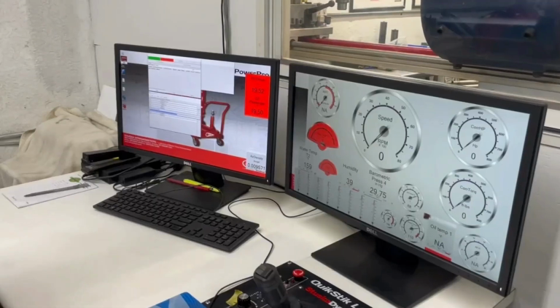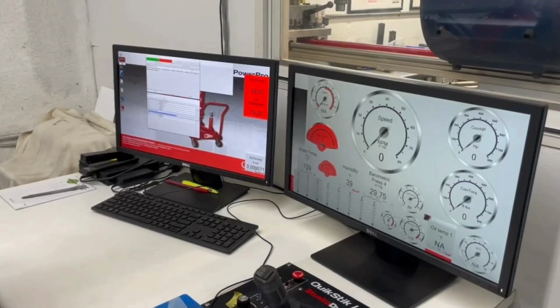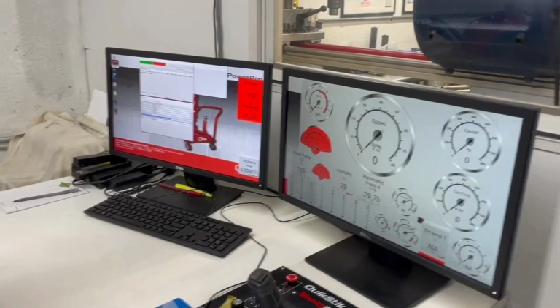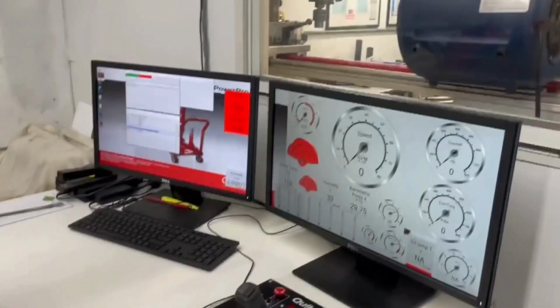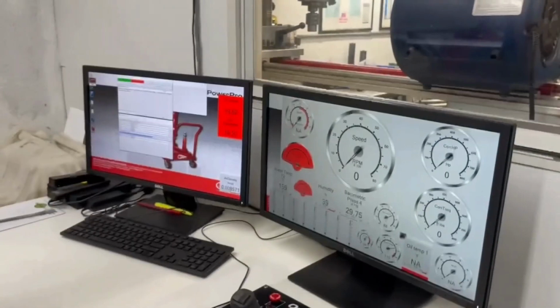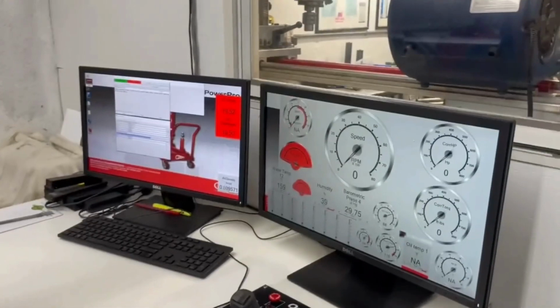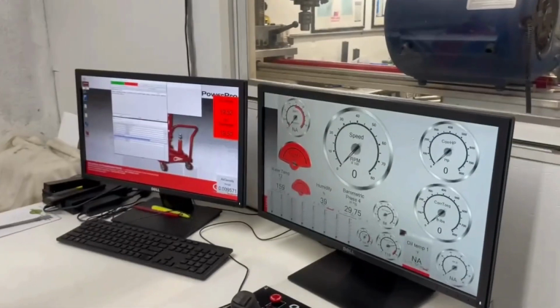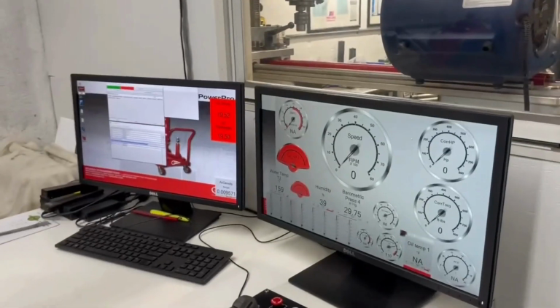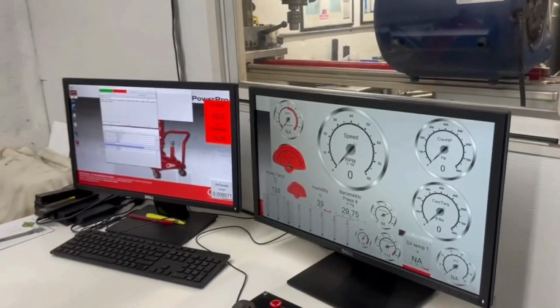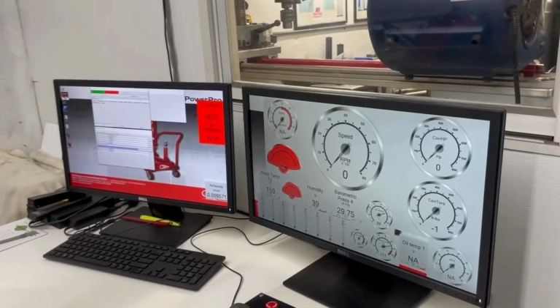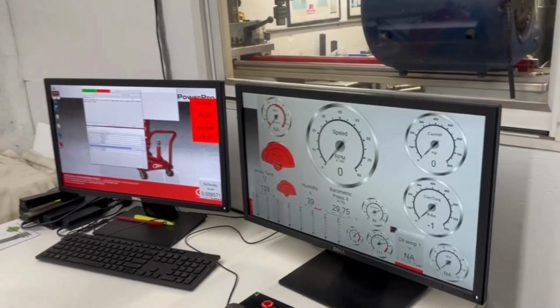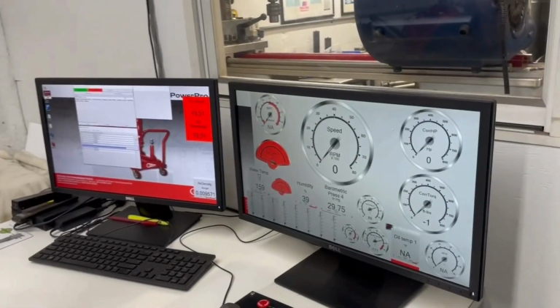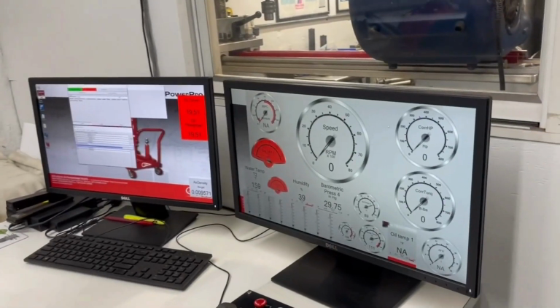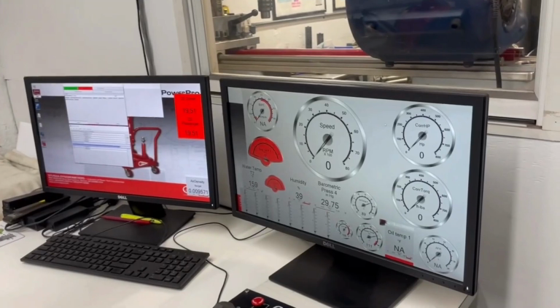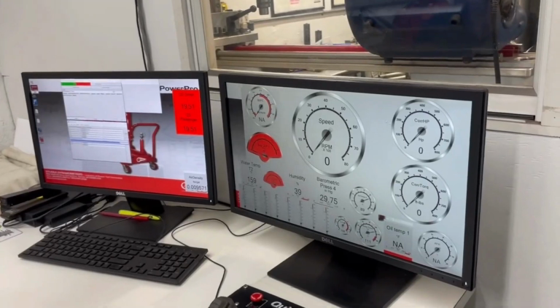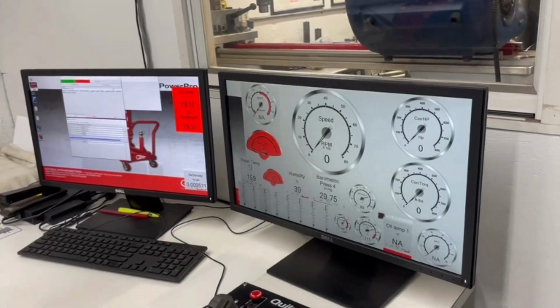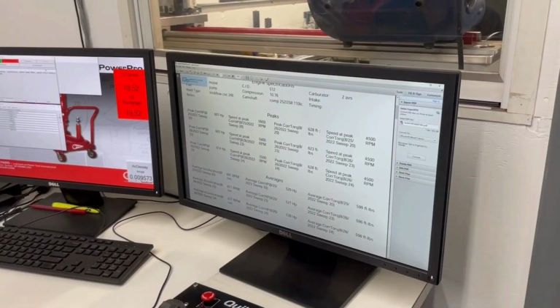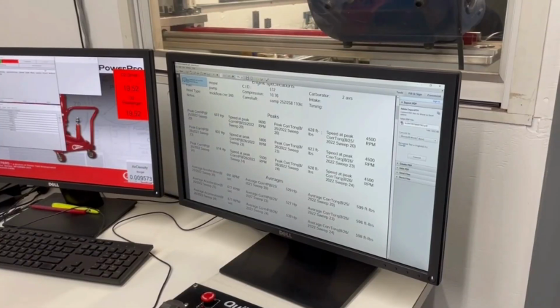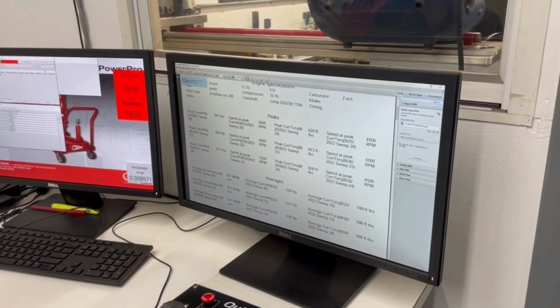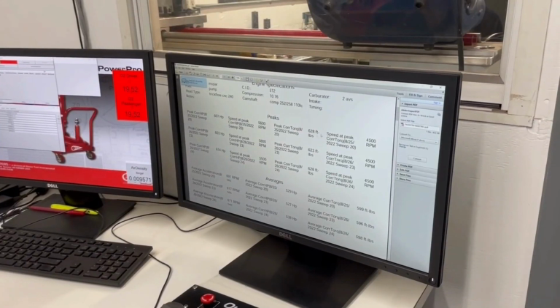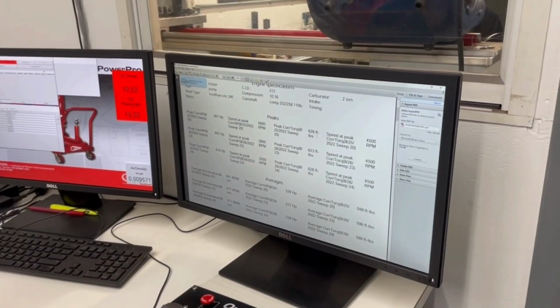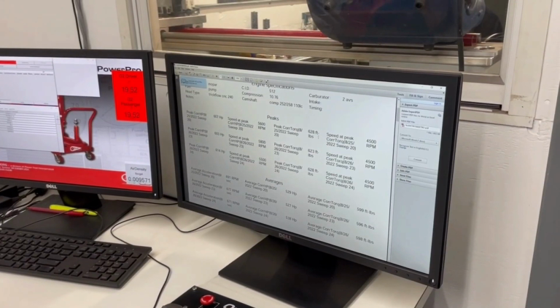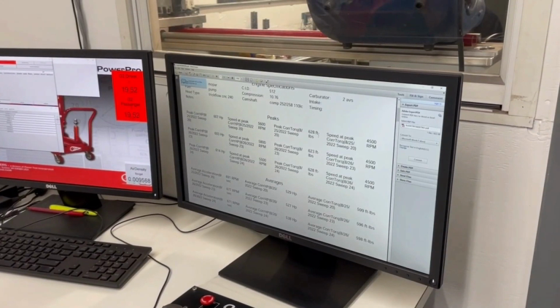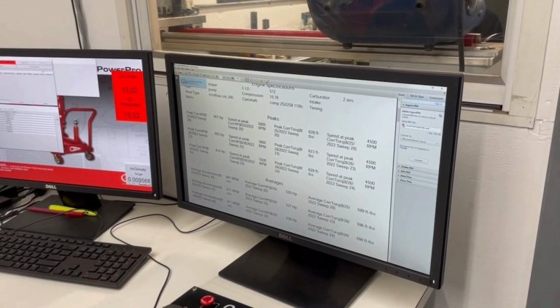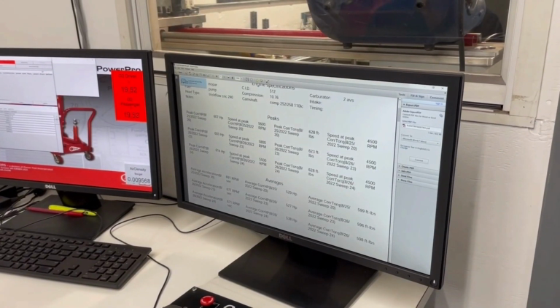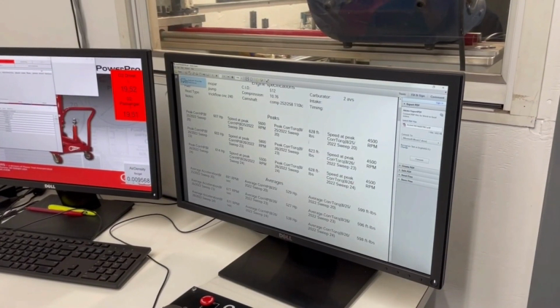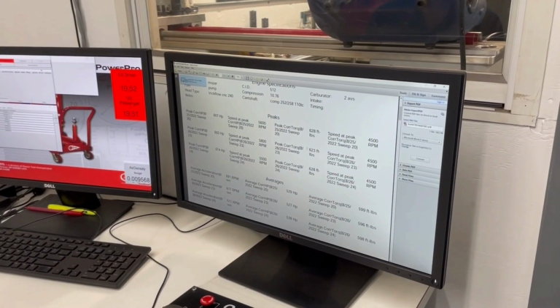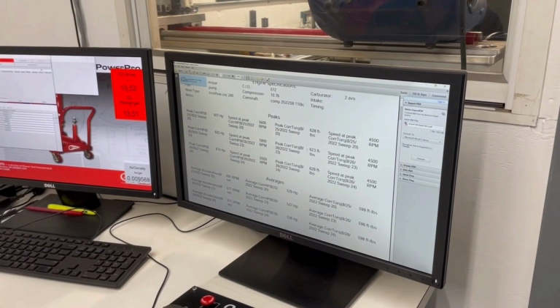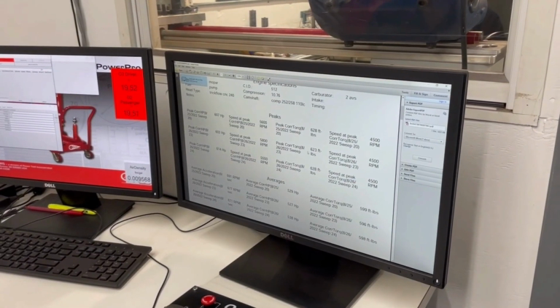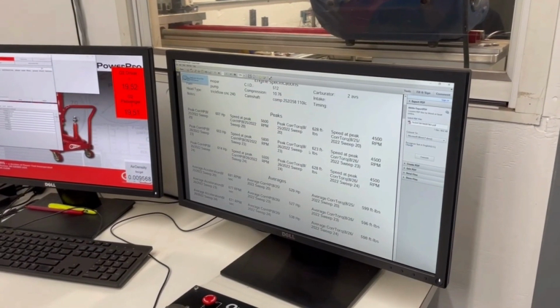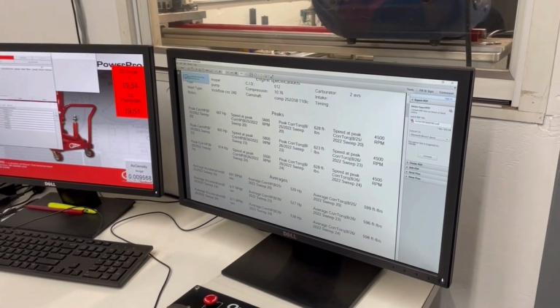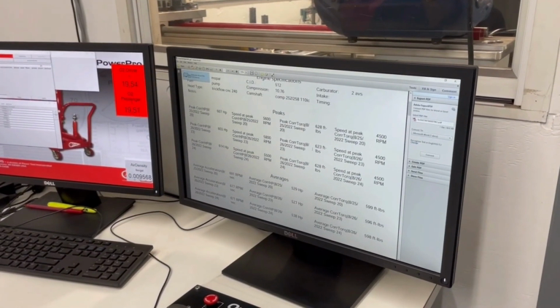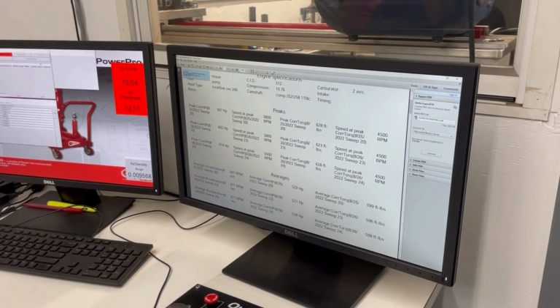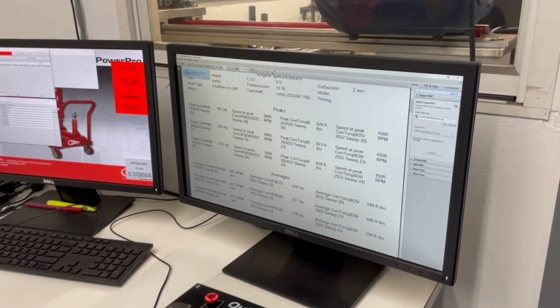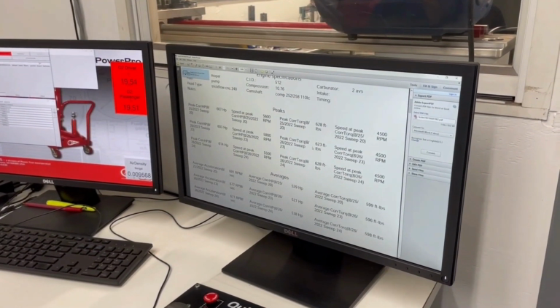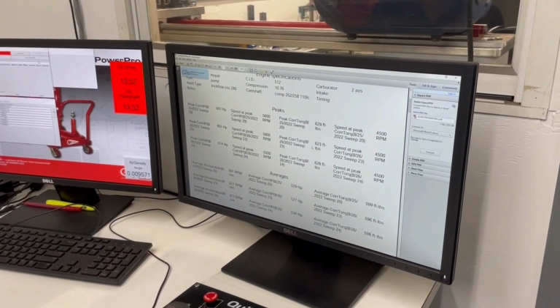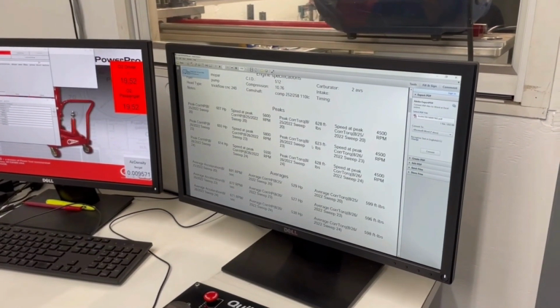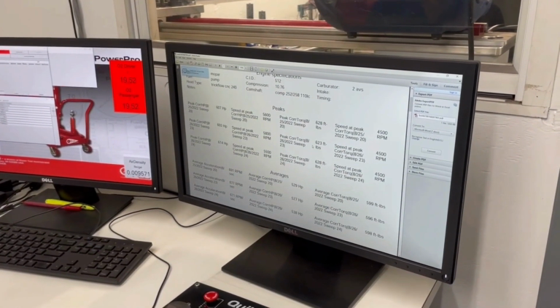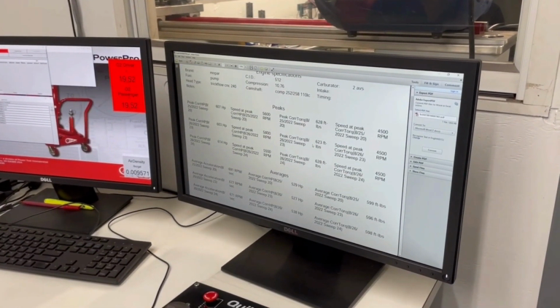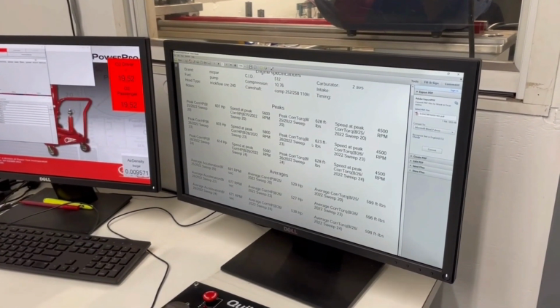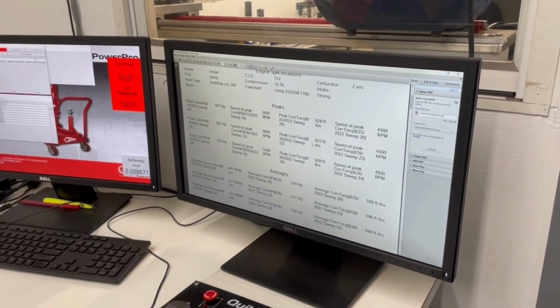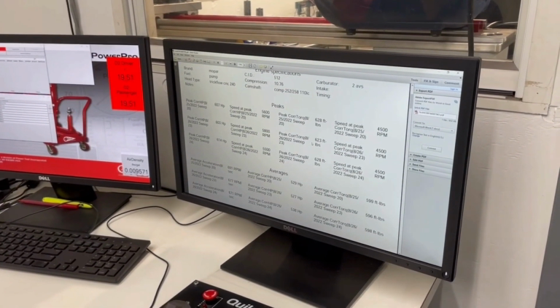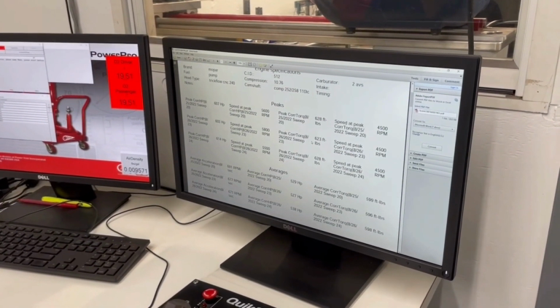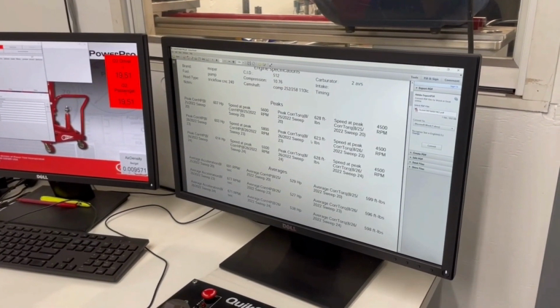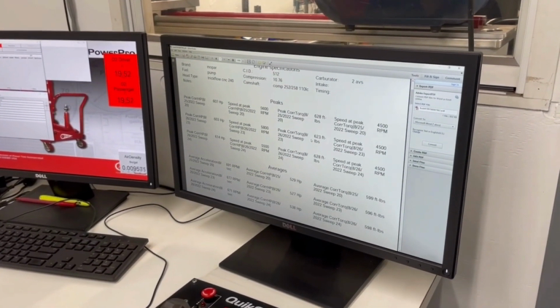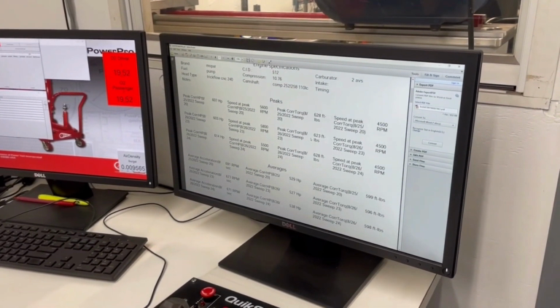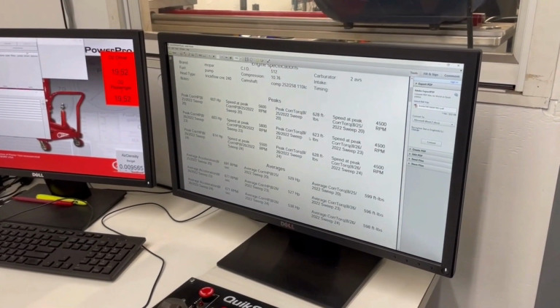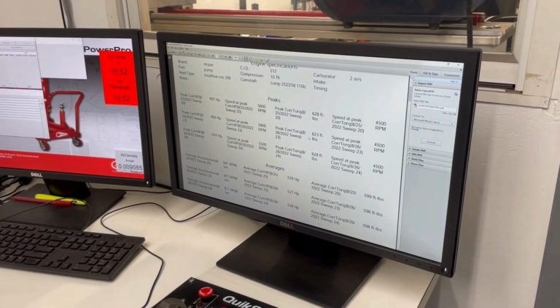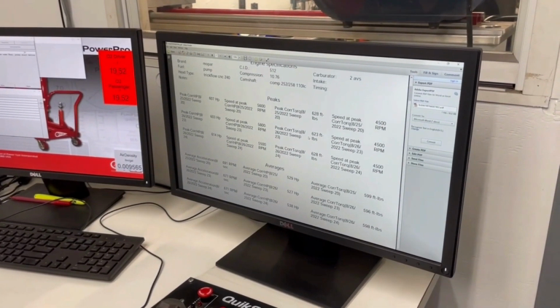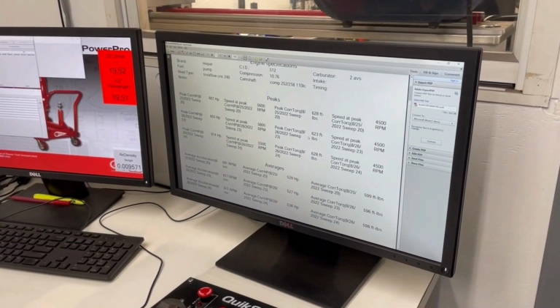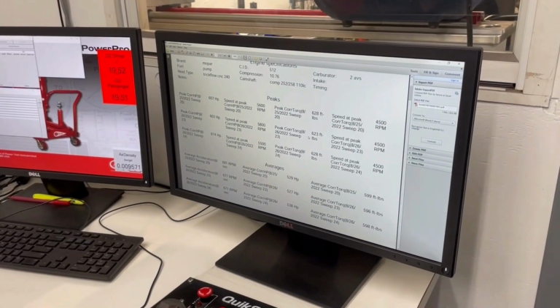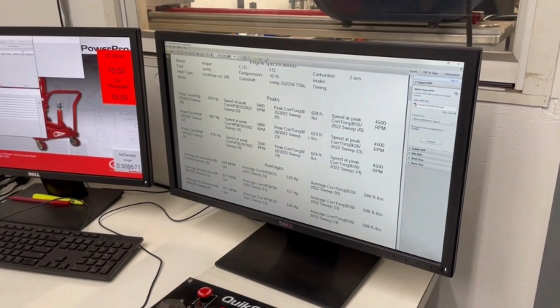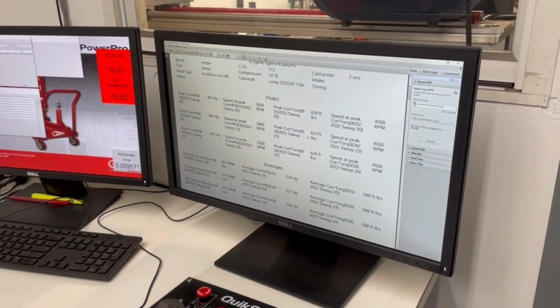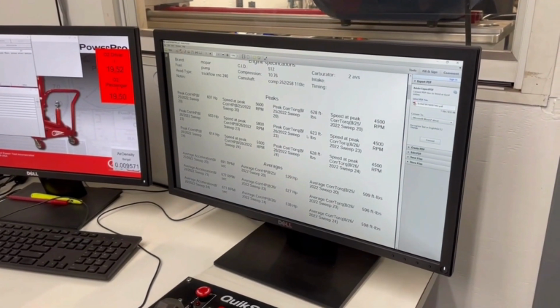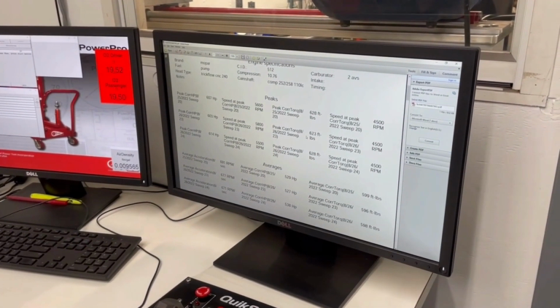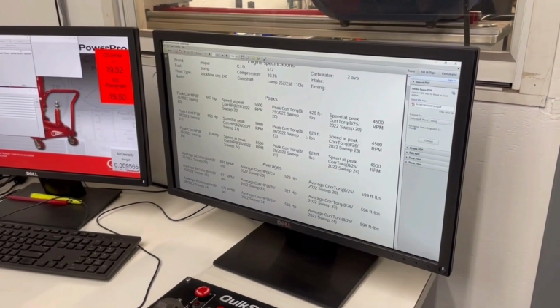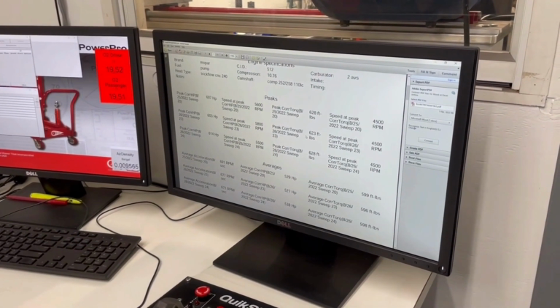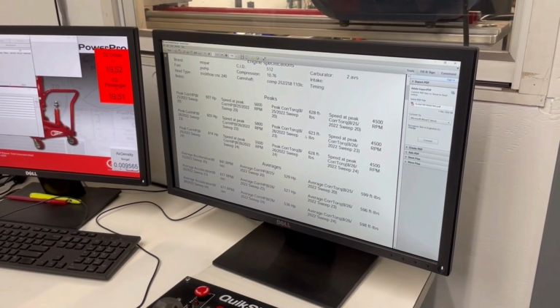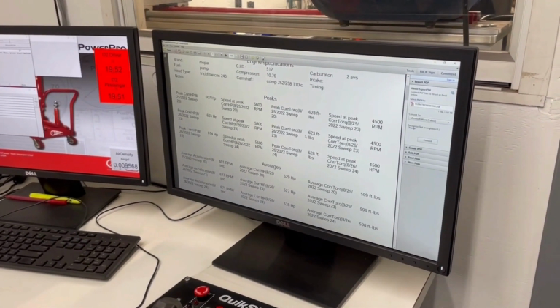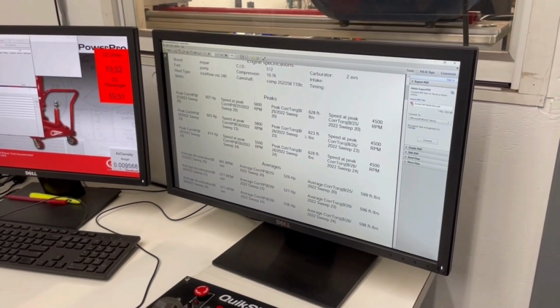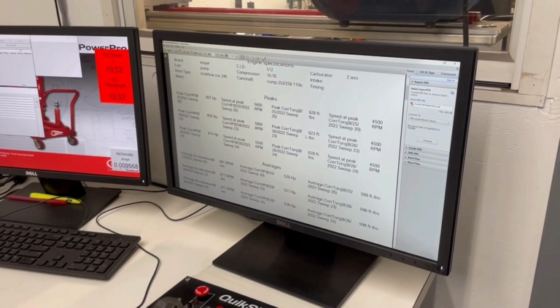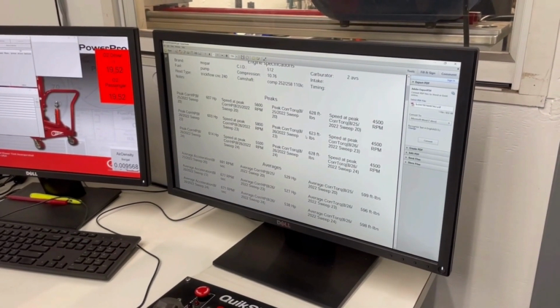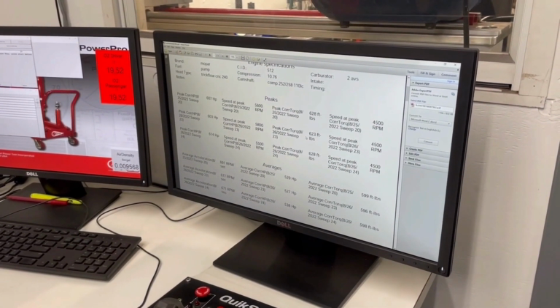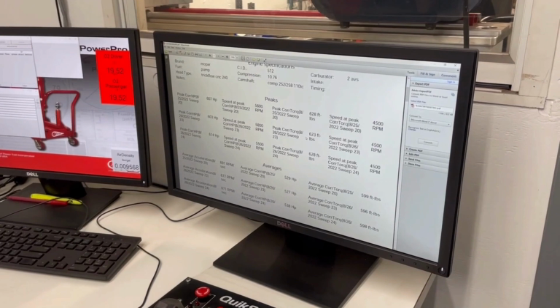Let's see what we got. 614. That's the most this has ever made. 614. Nice.